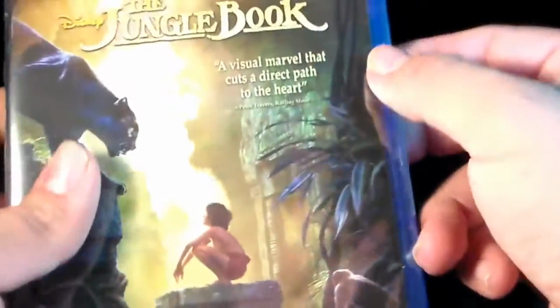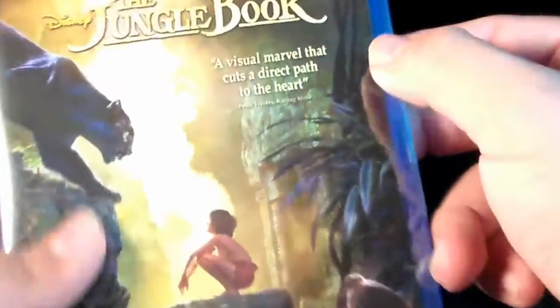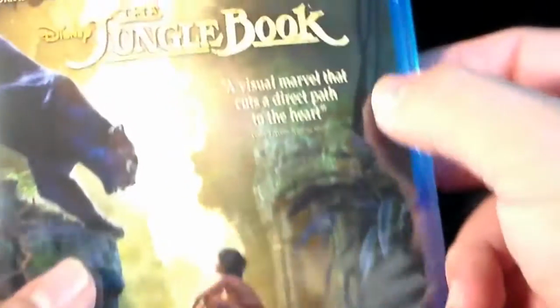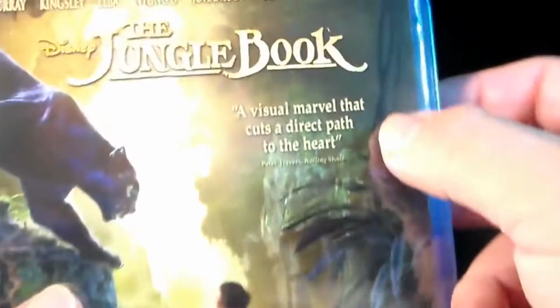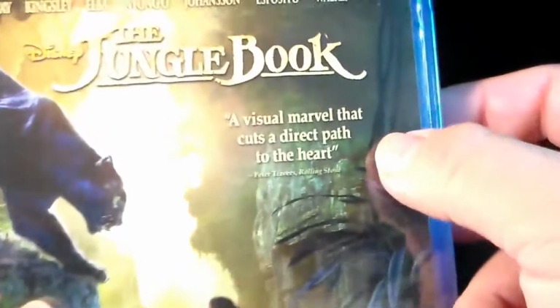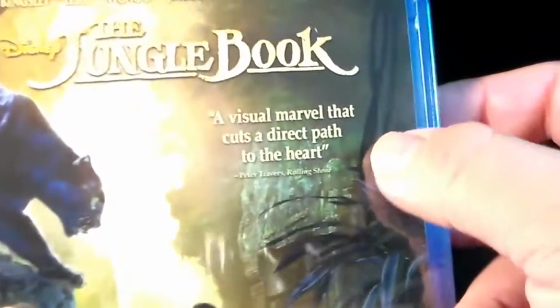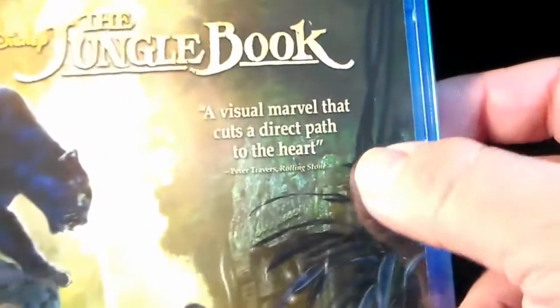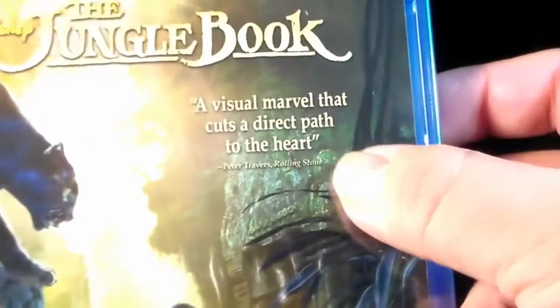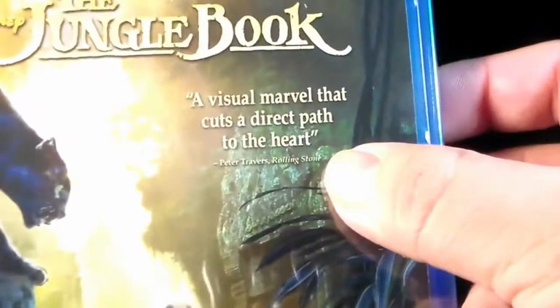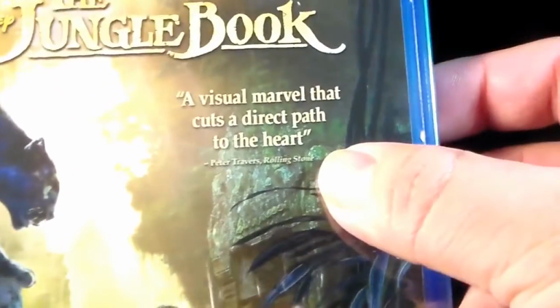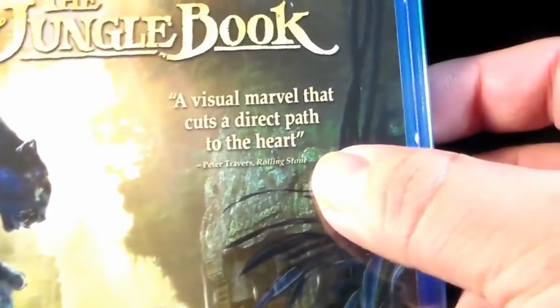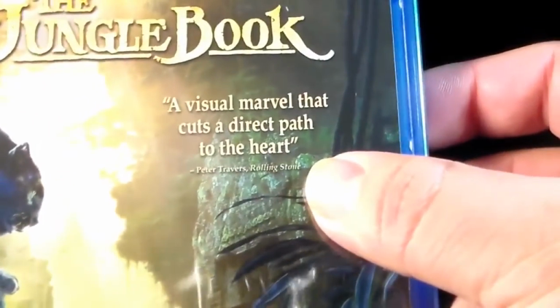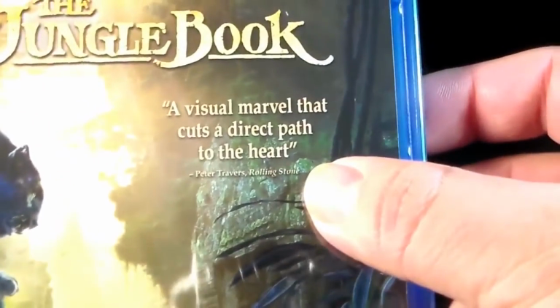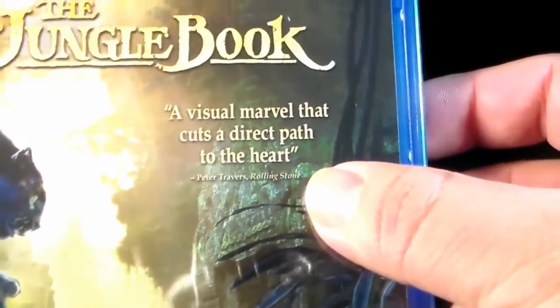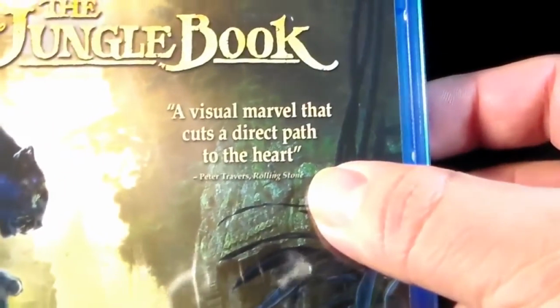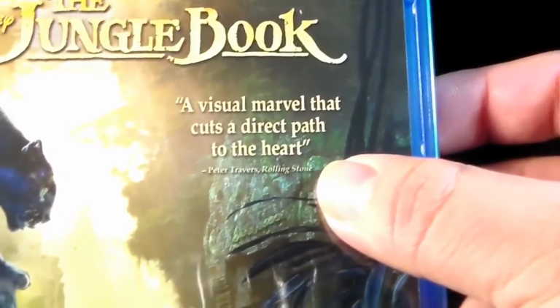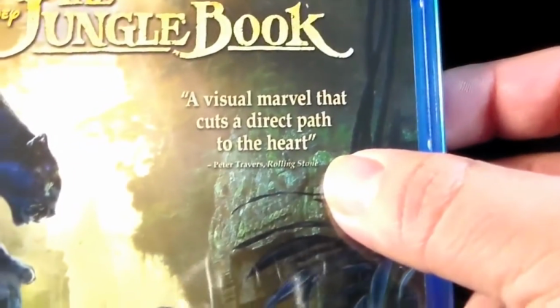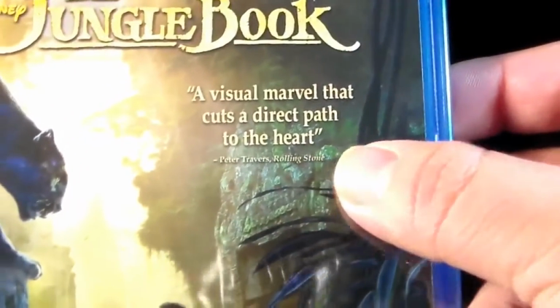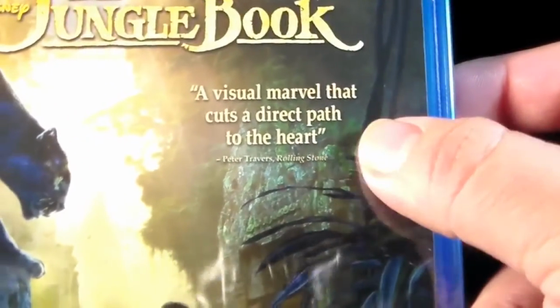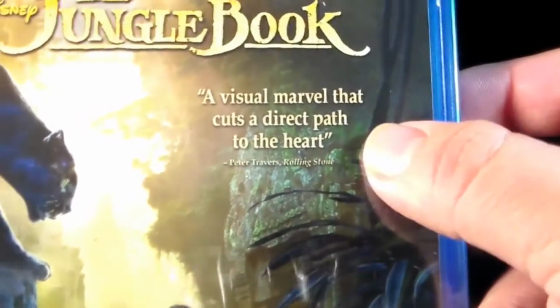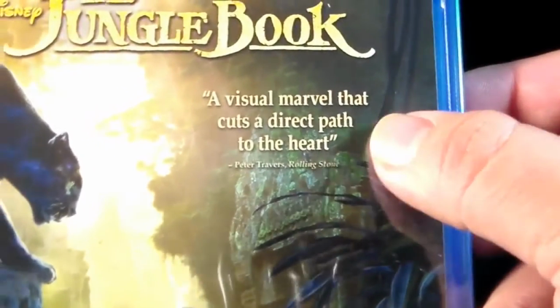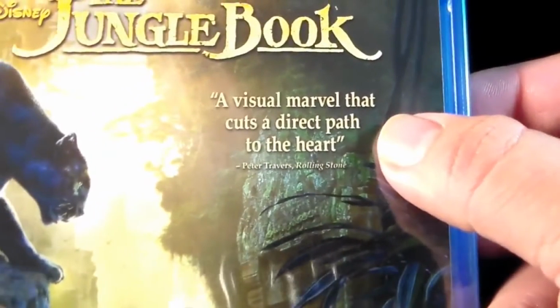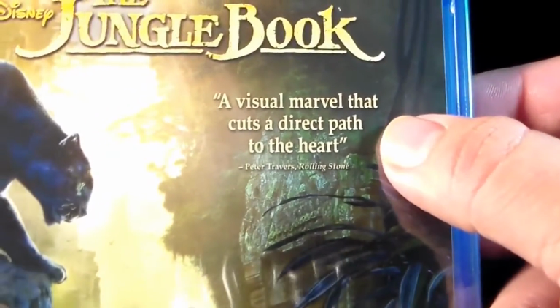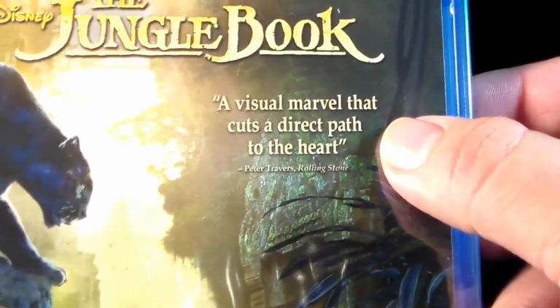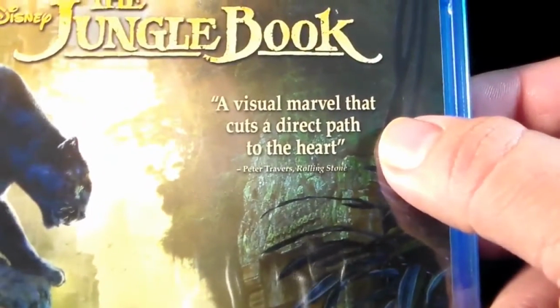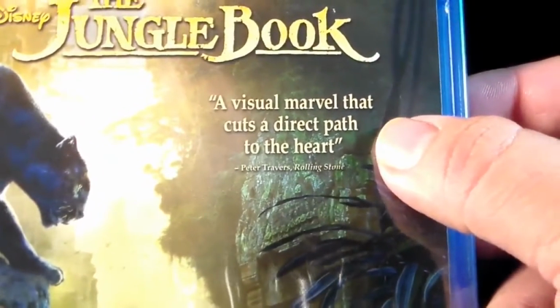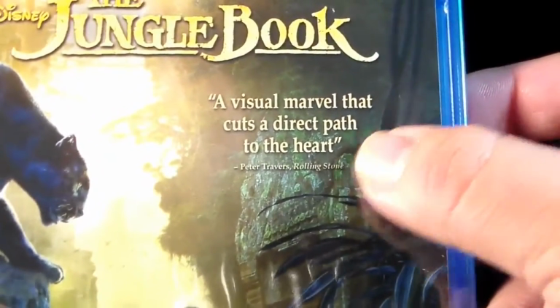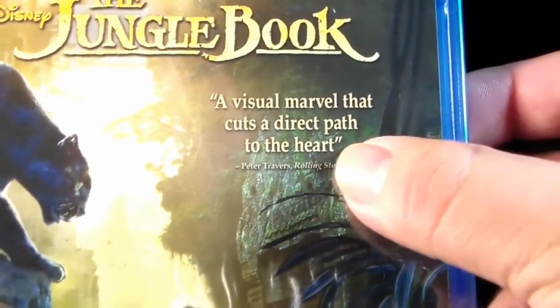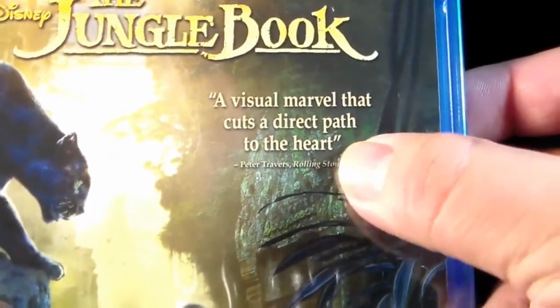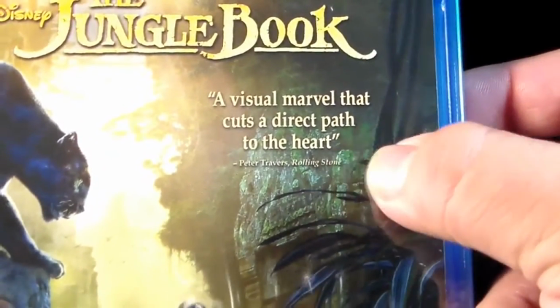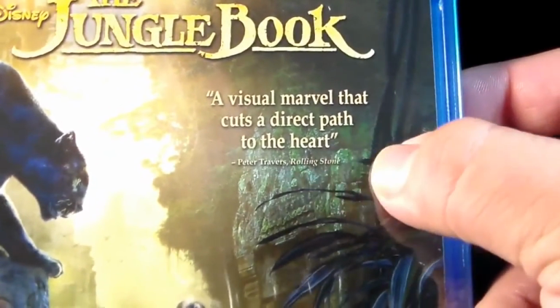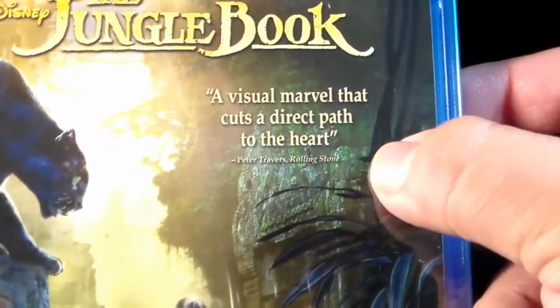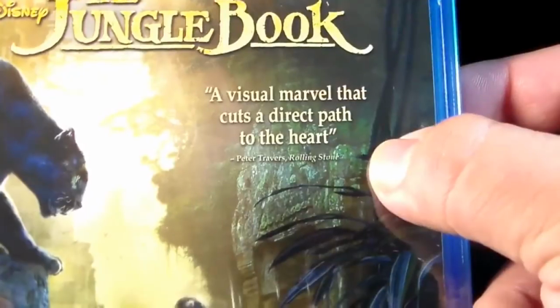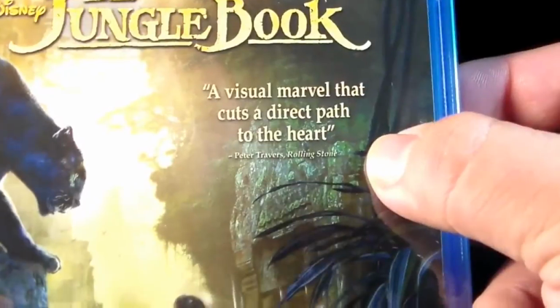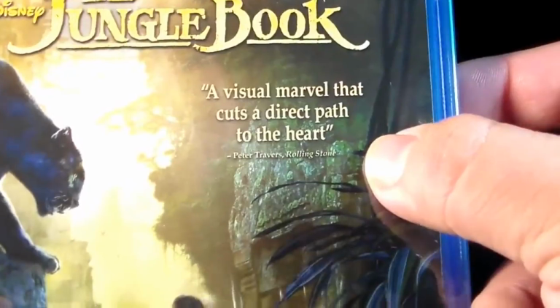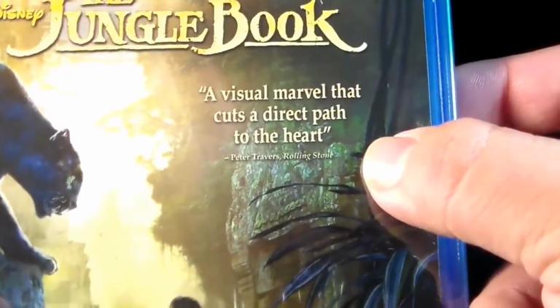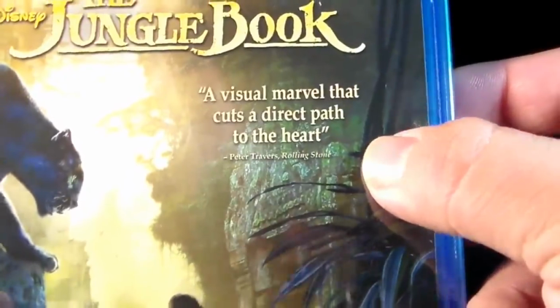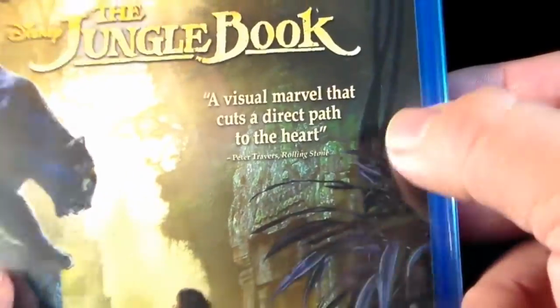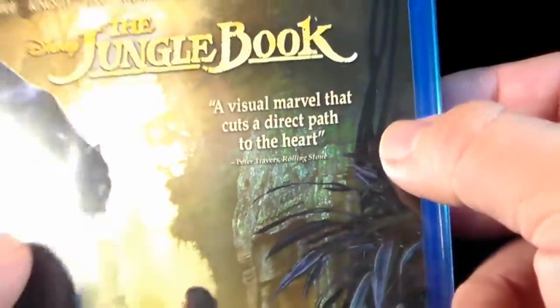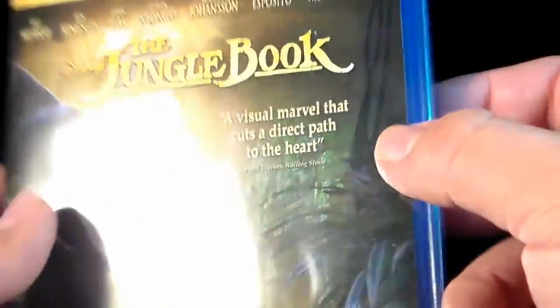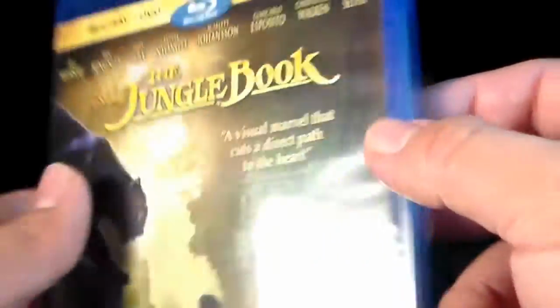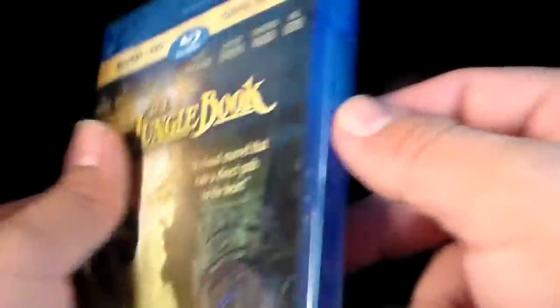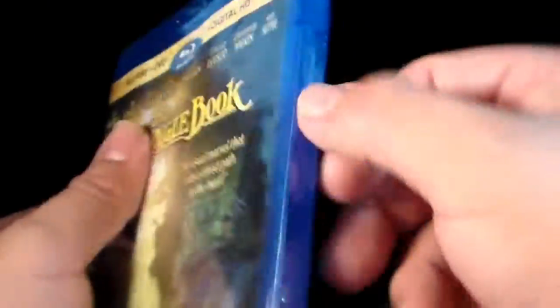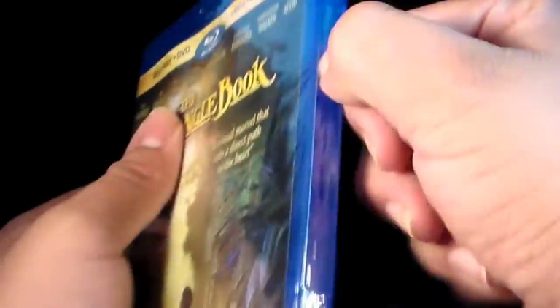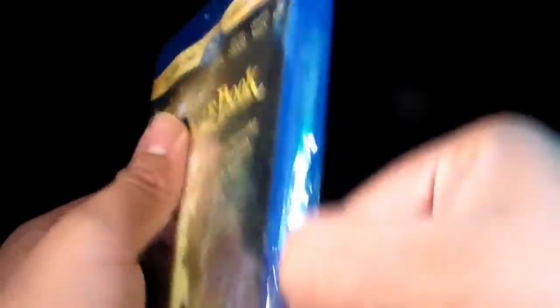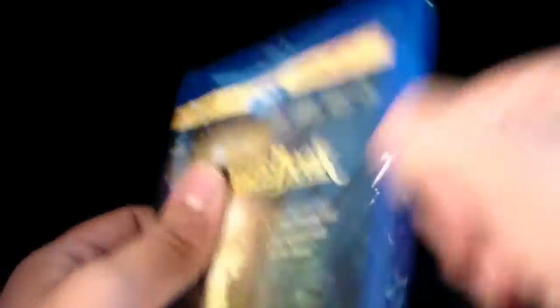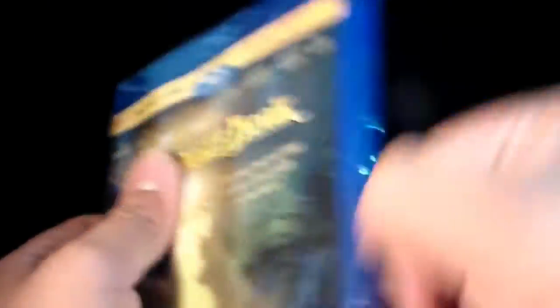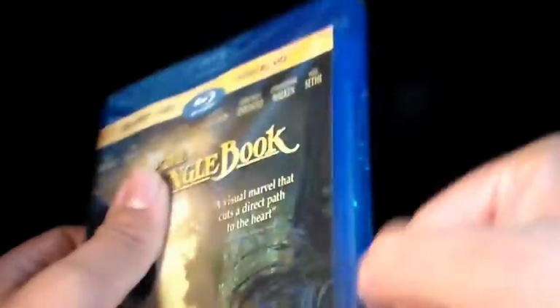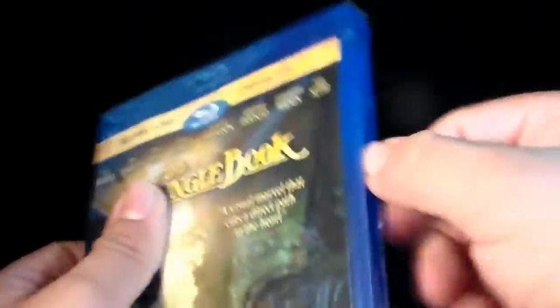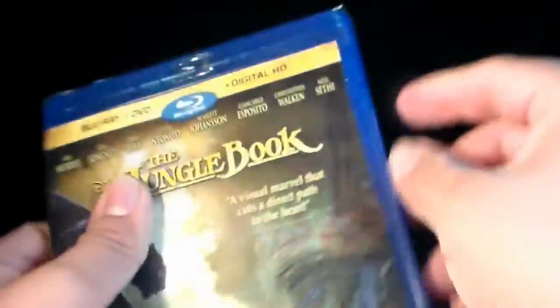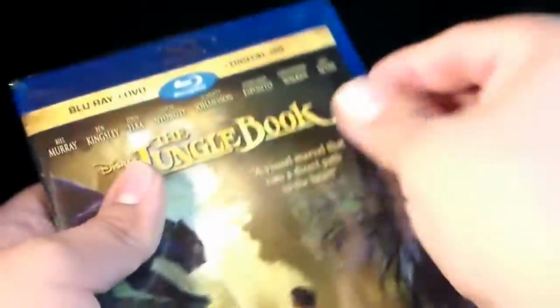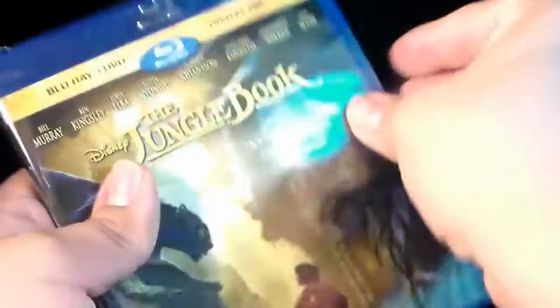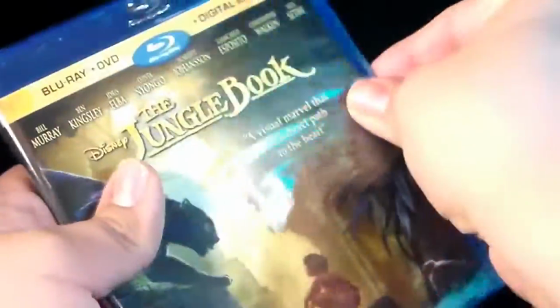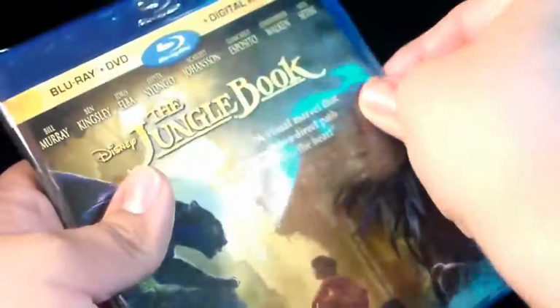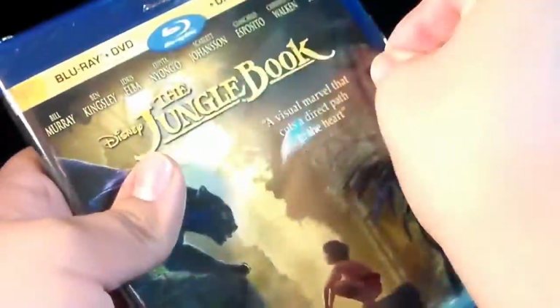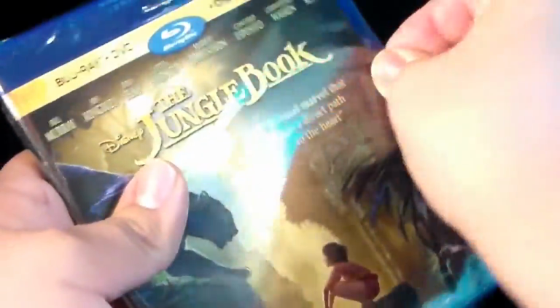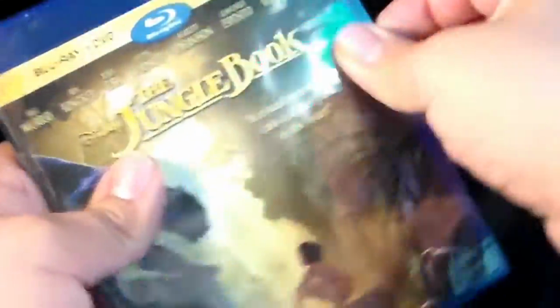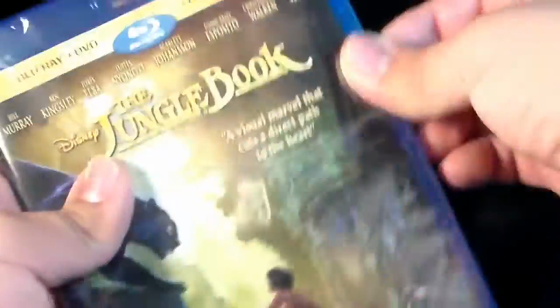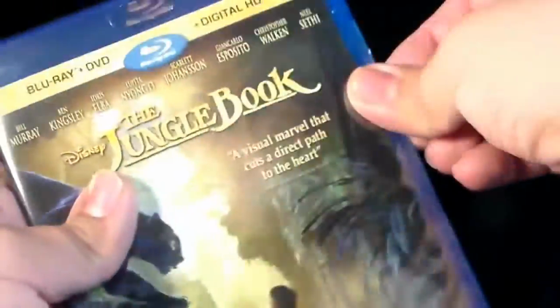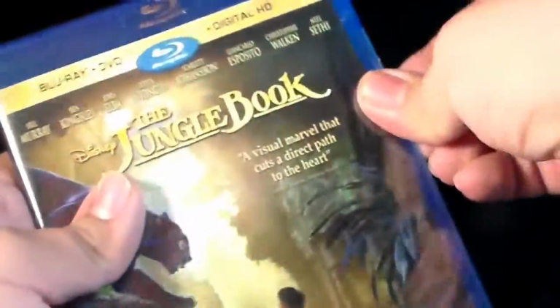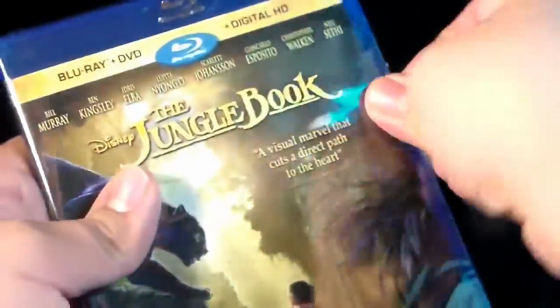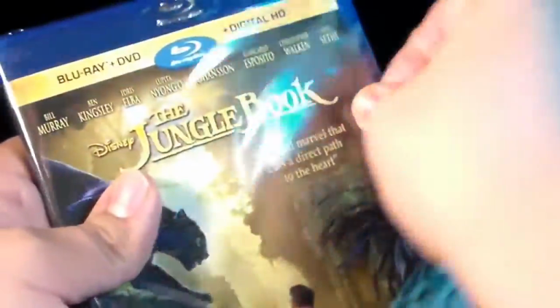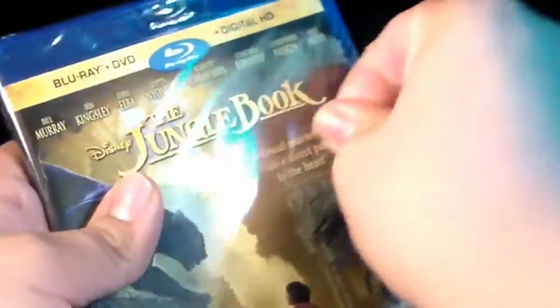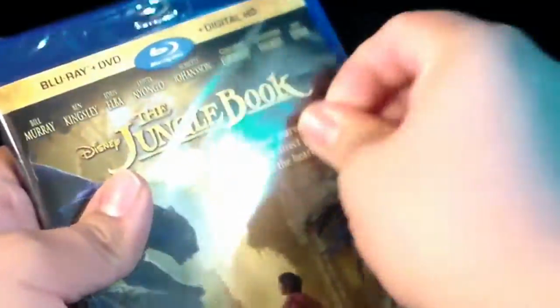Peter Traverse said: "A visual marvel that cuts a direct path to the heart." I can definitely agree with that.